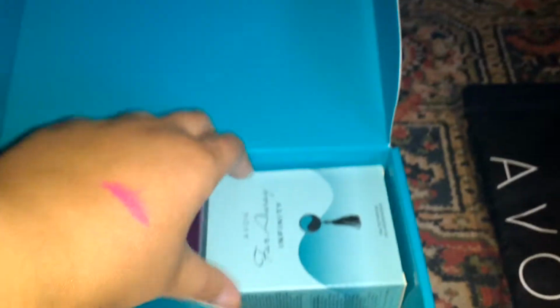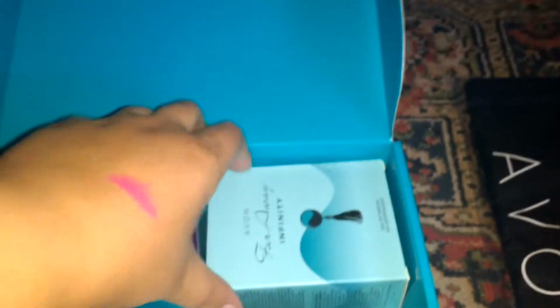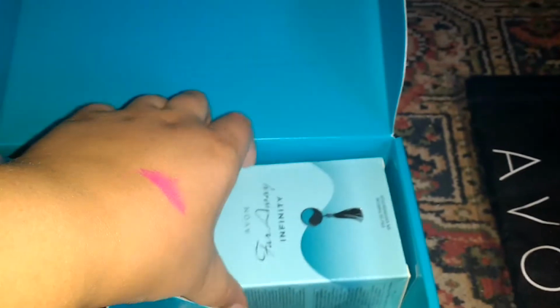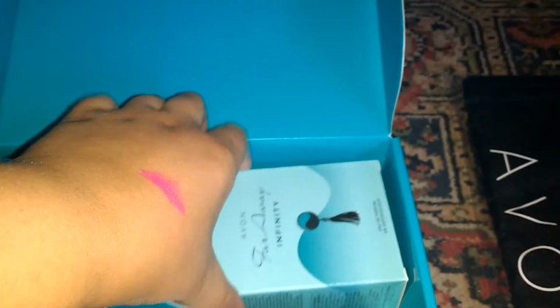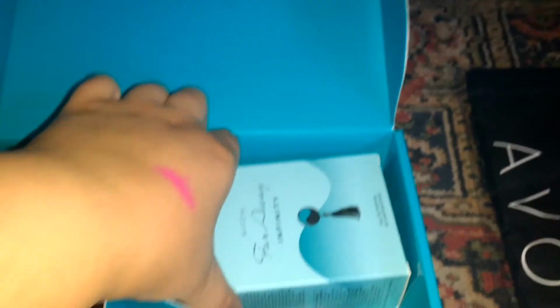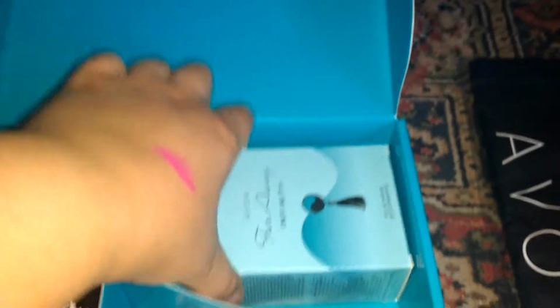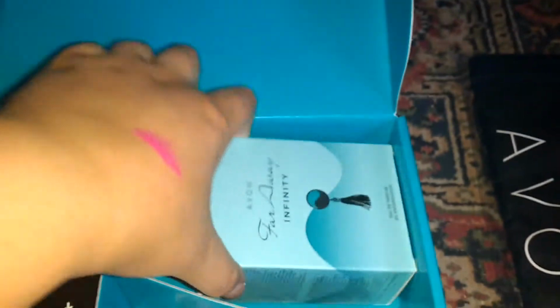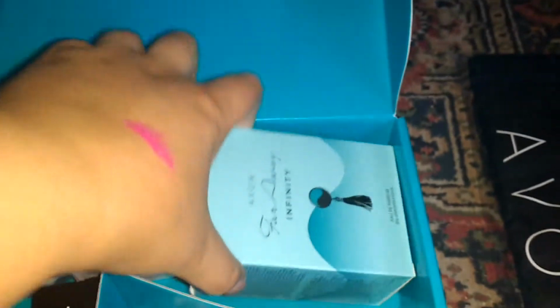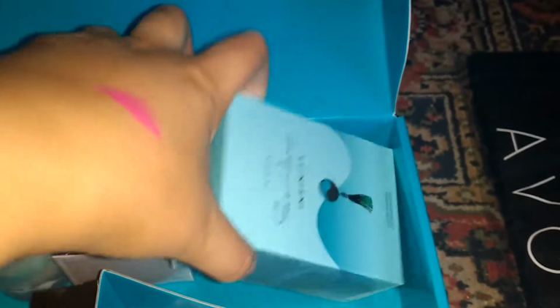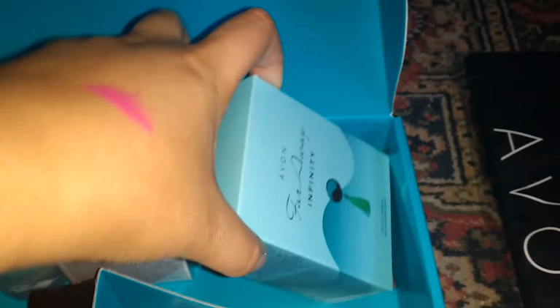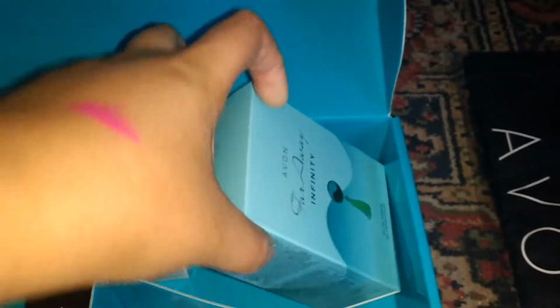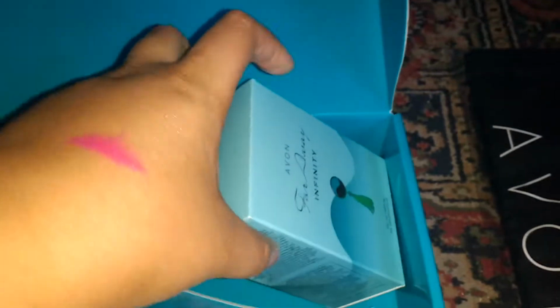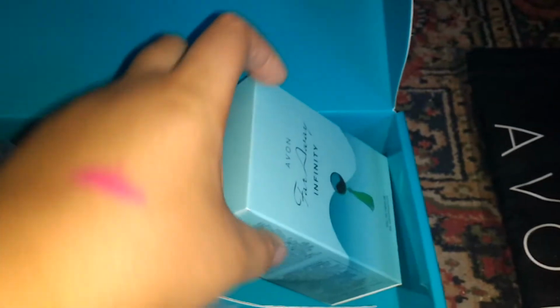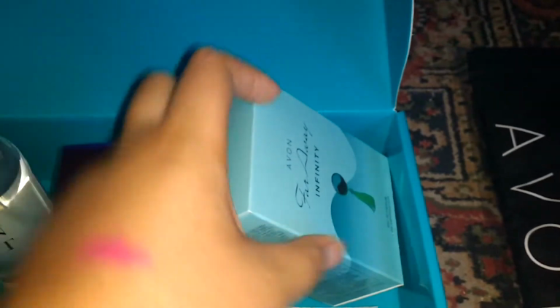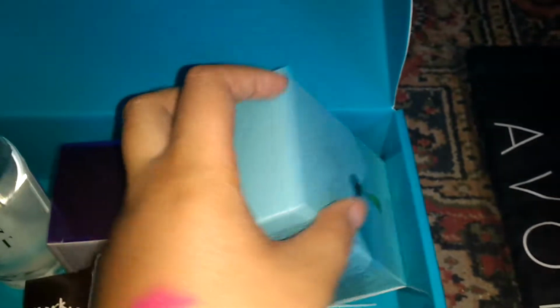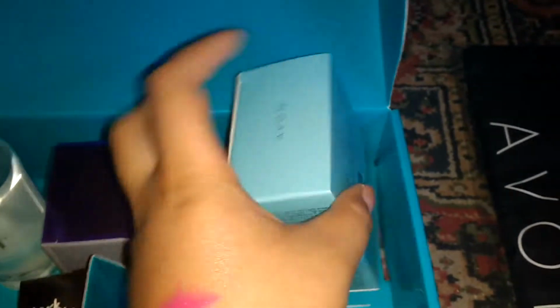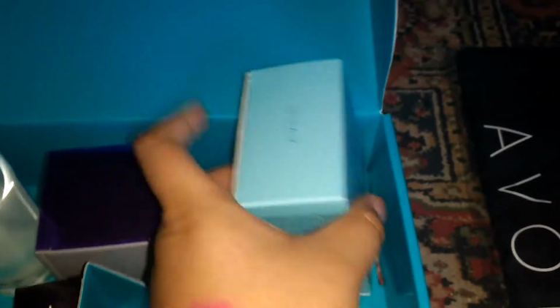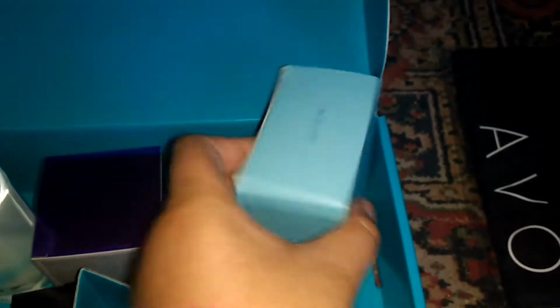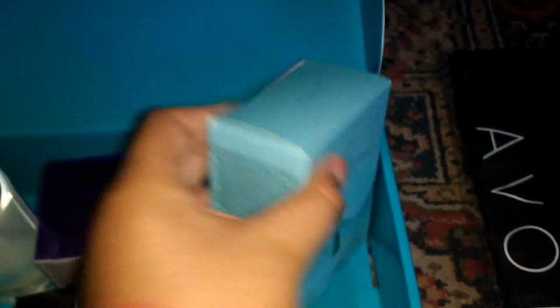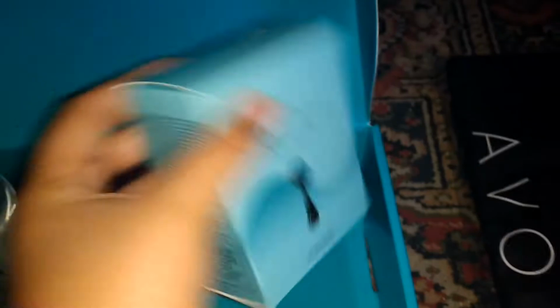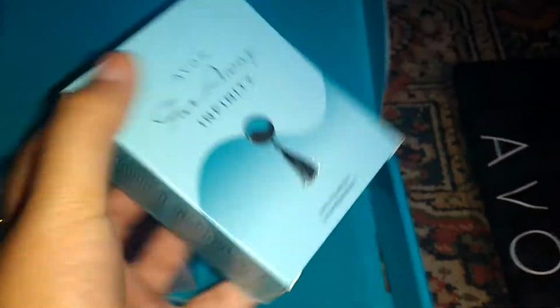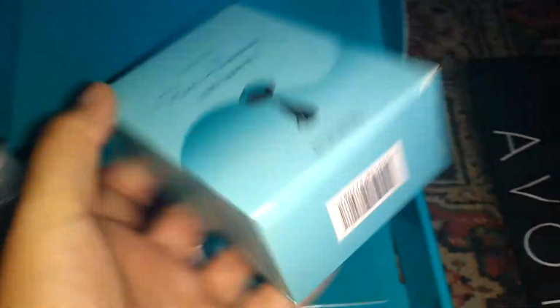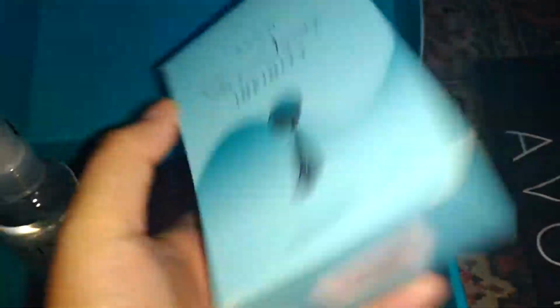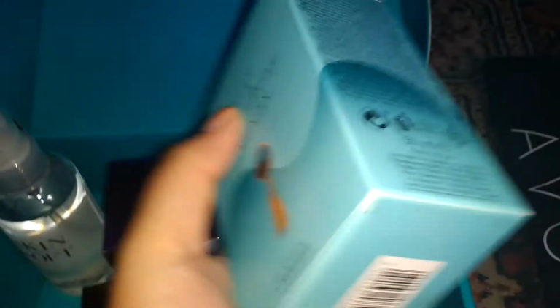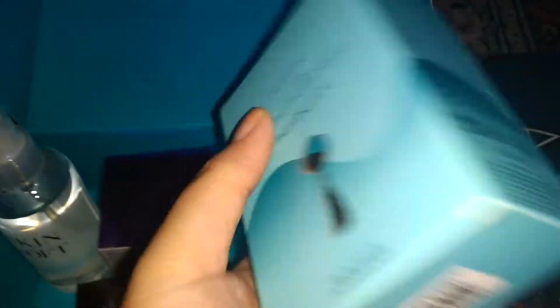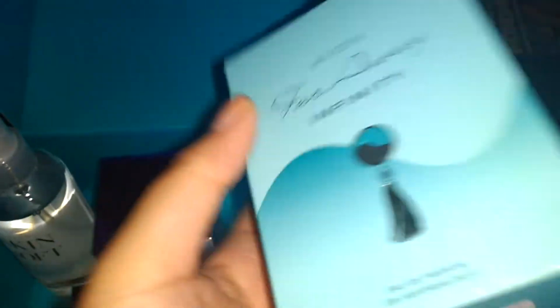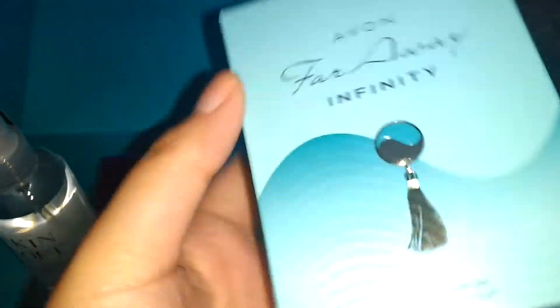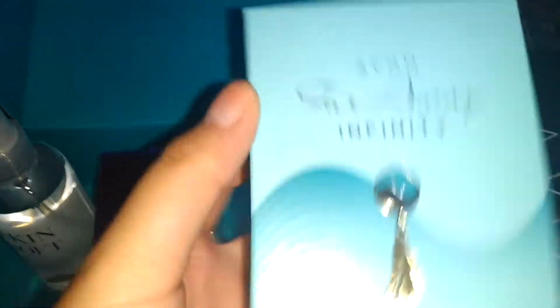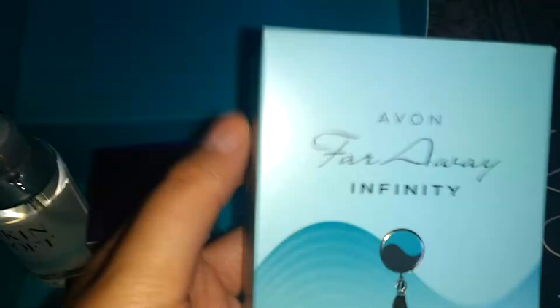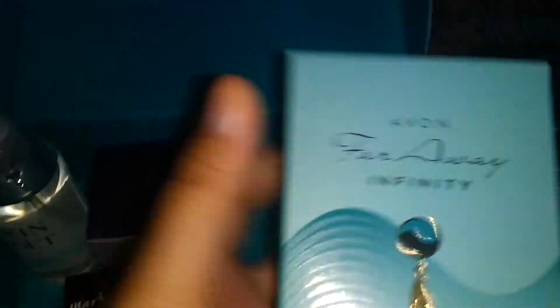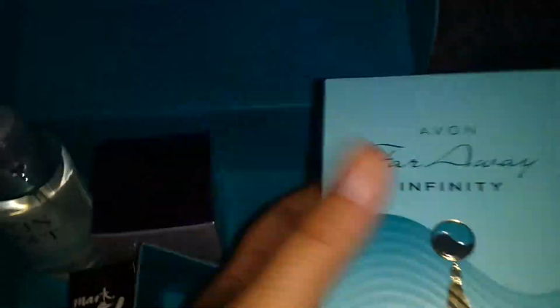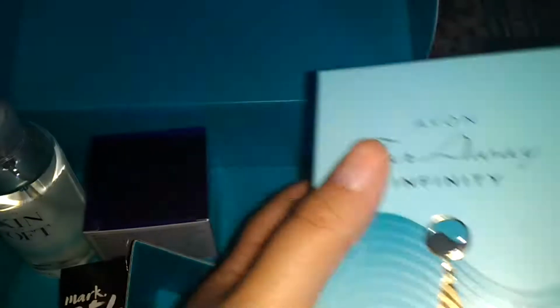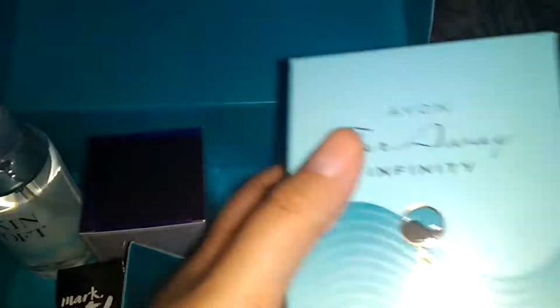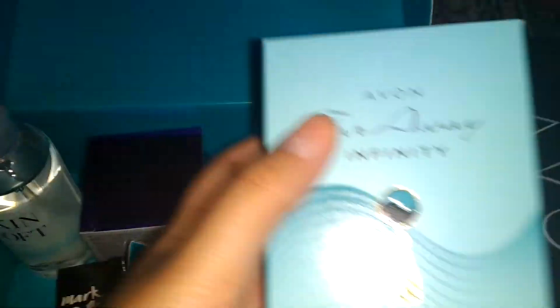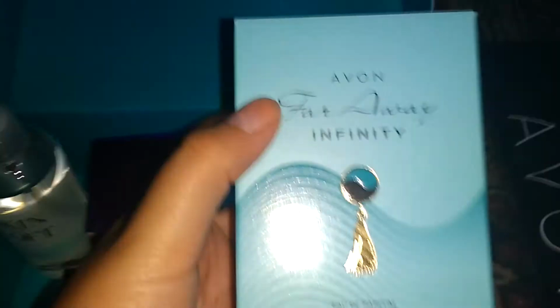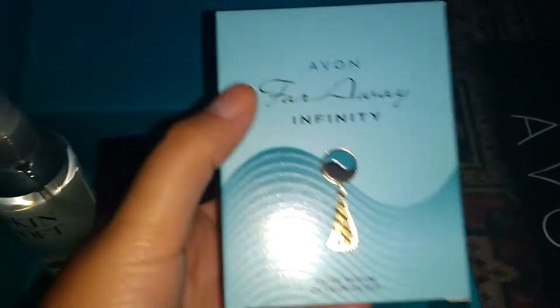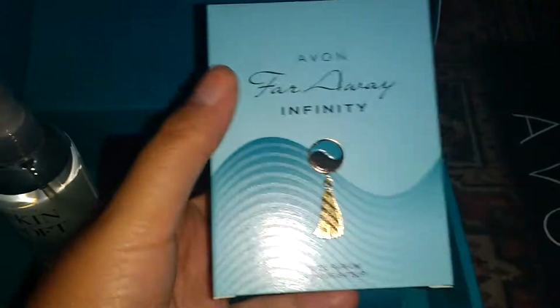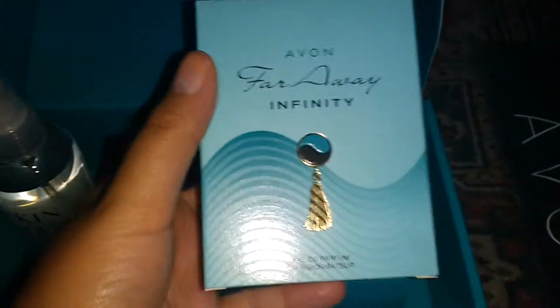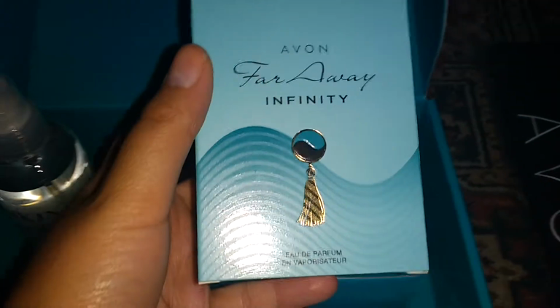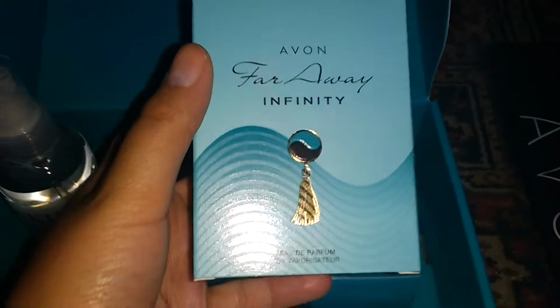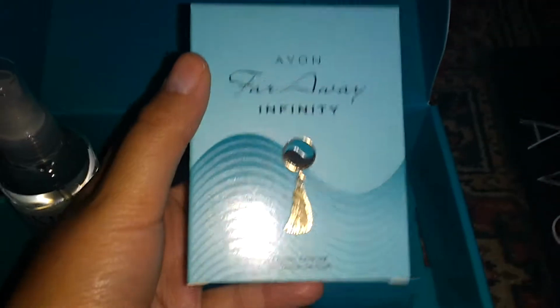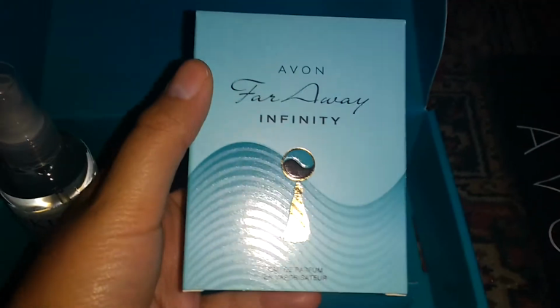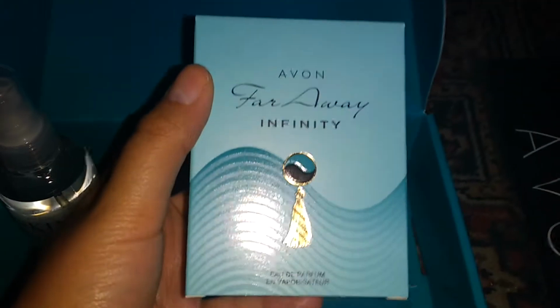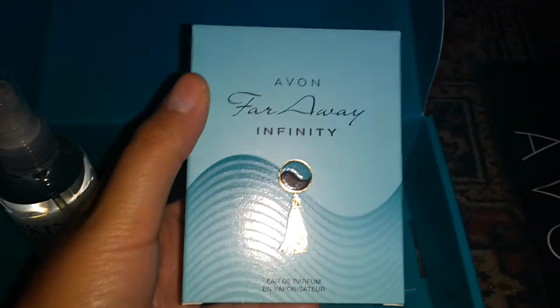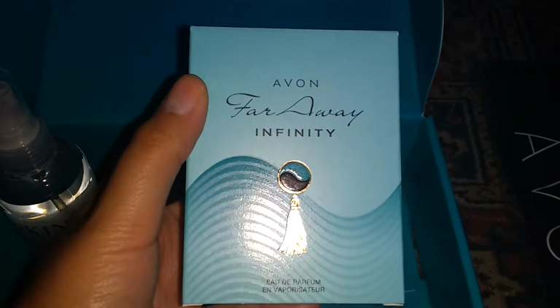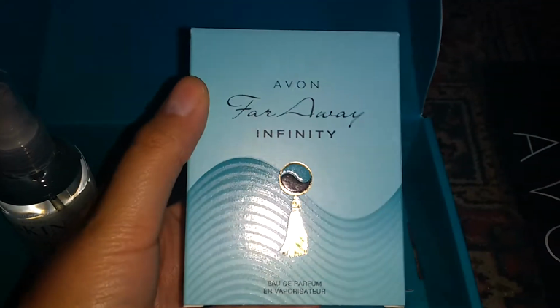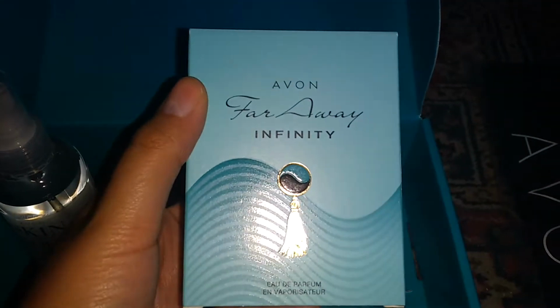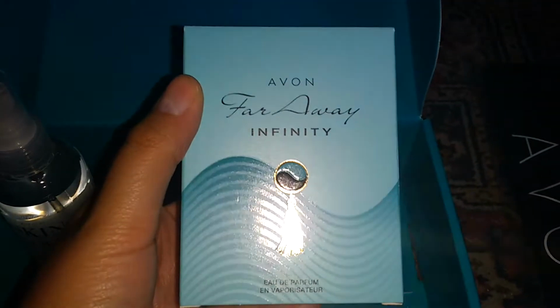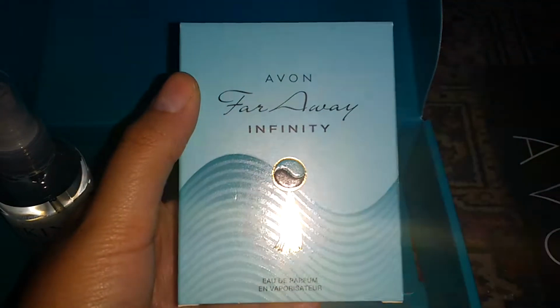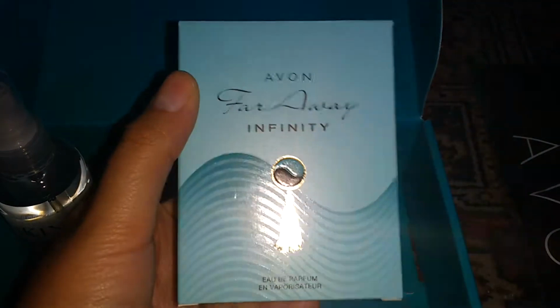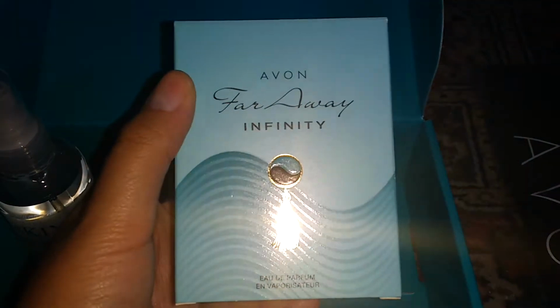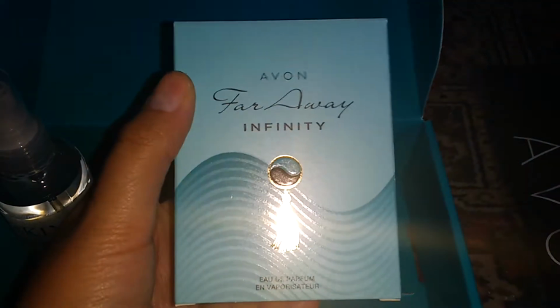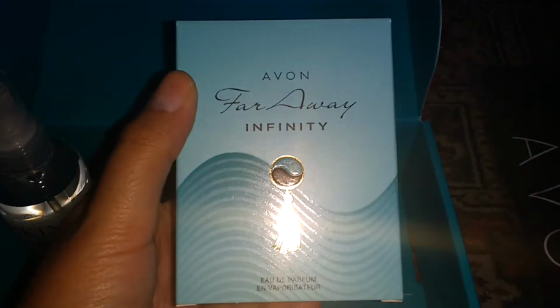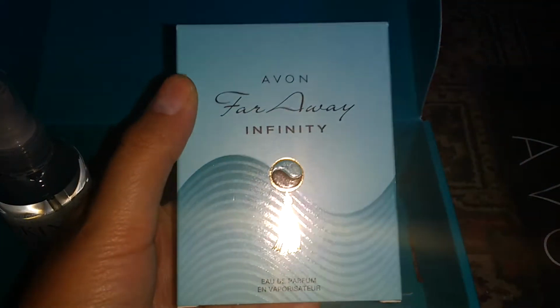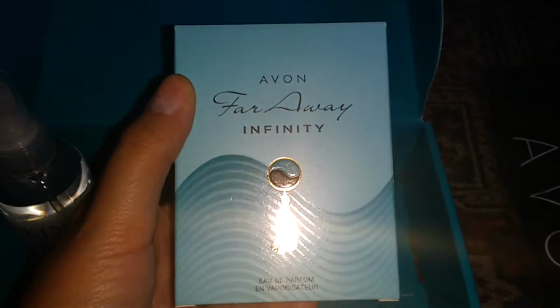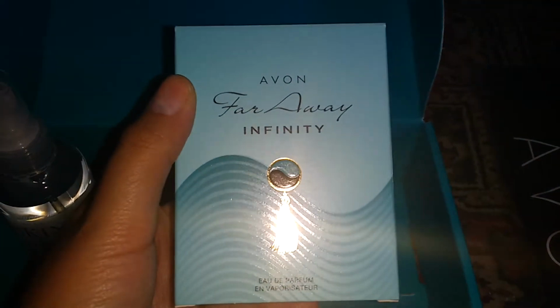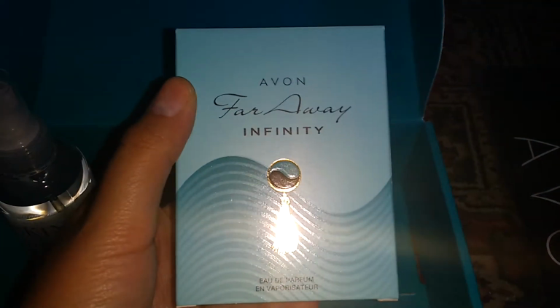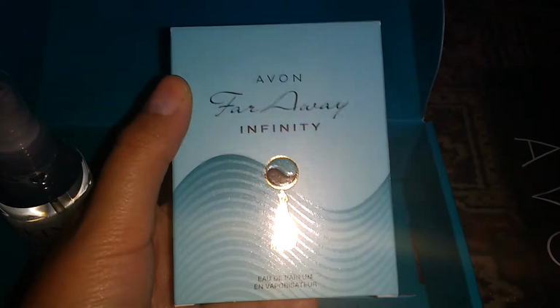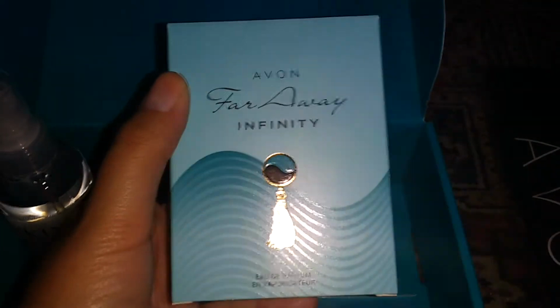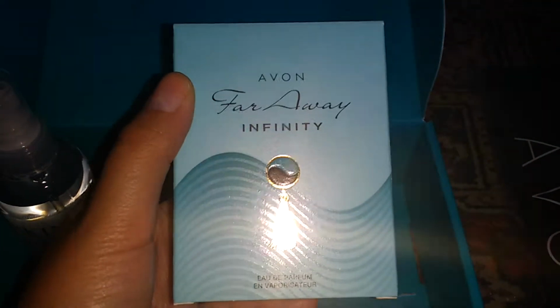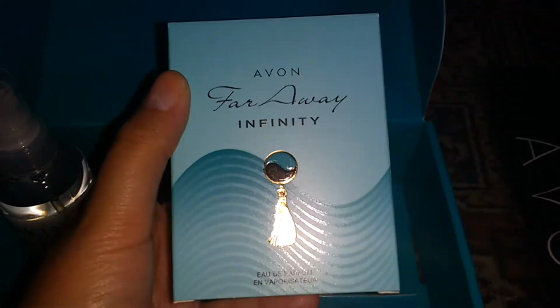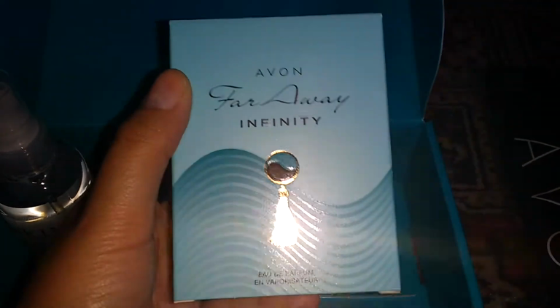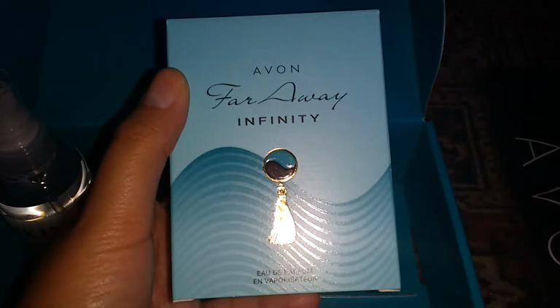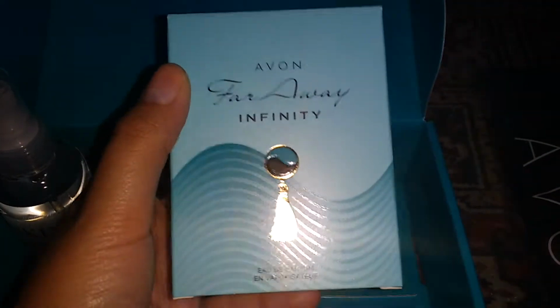We've got Avon Far Away Perfume, which smells really nice.